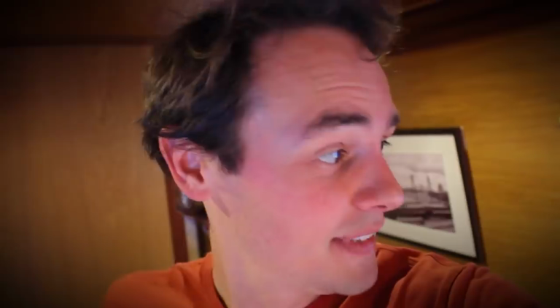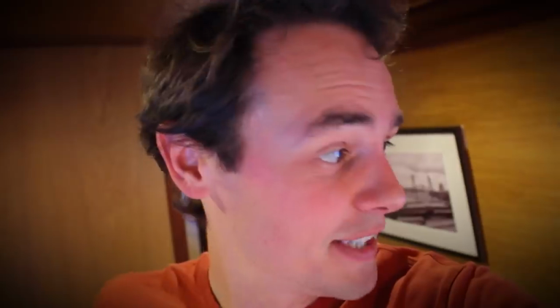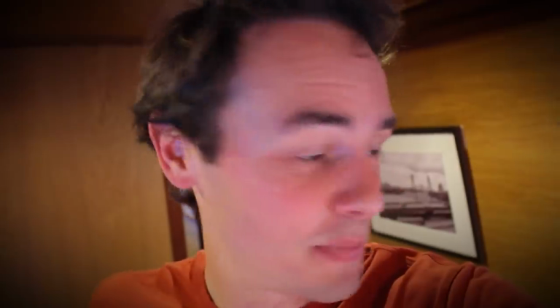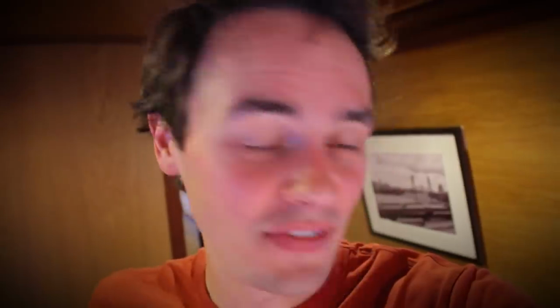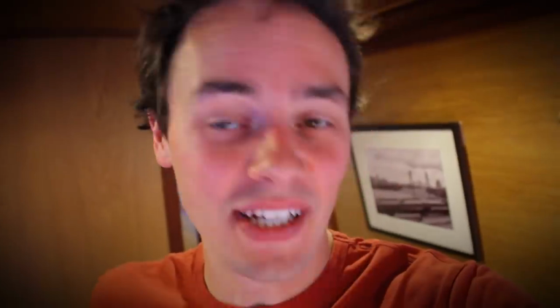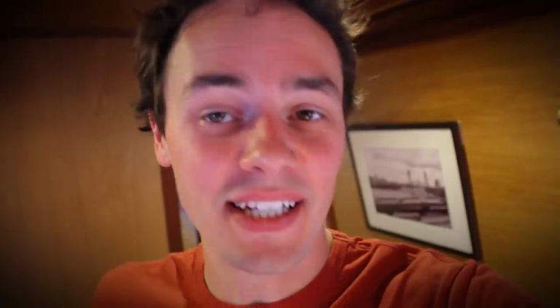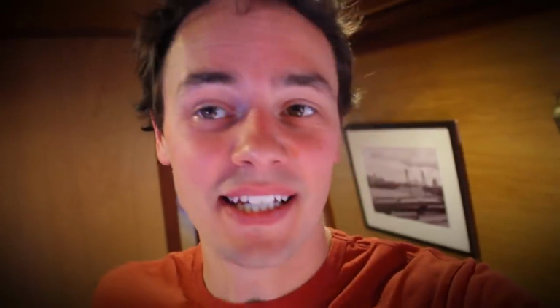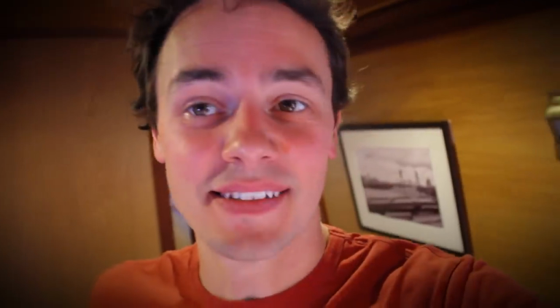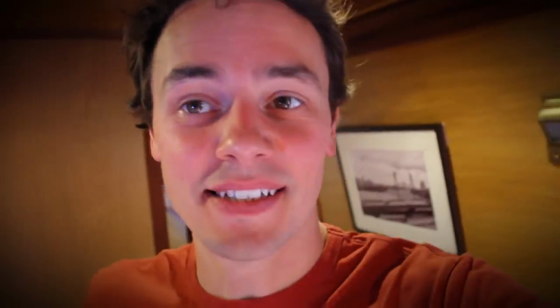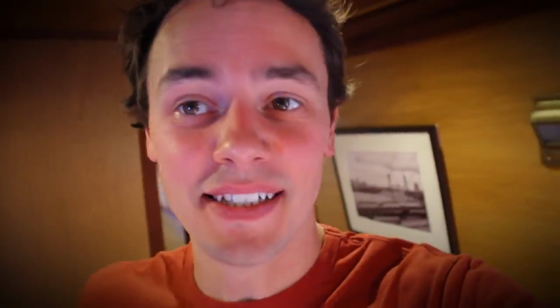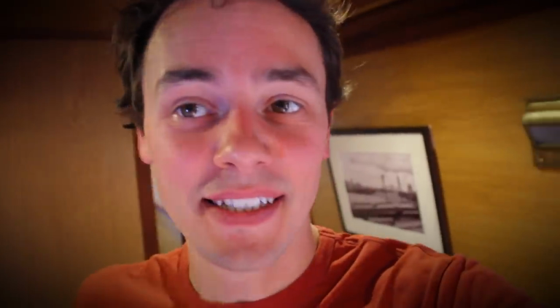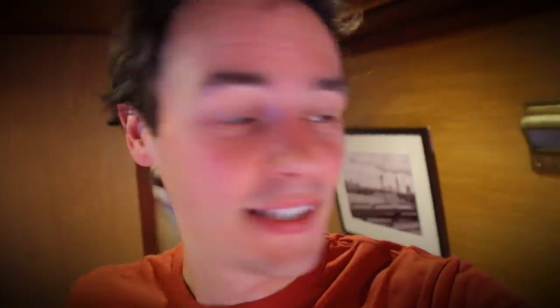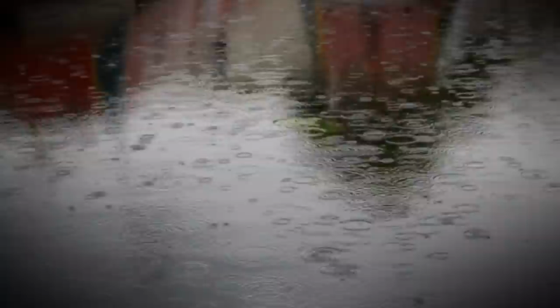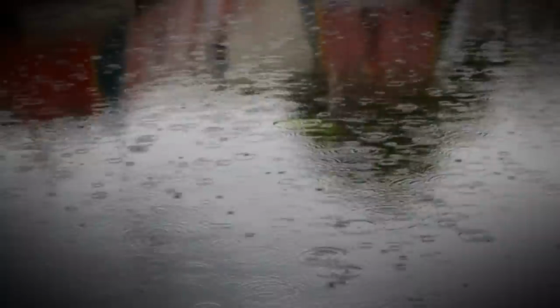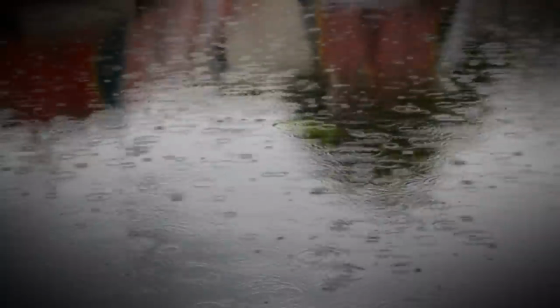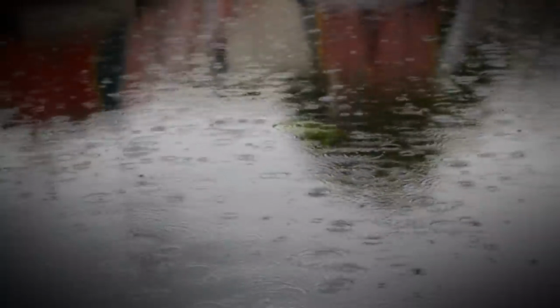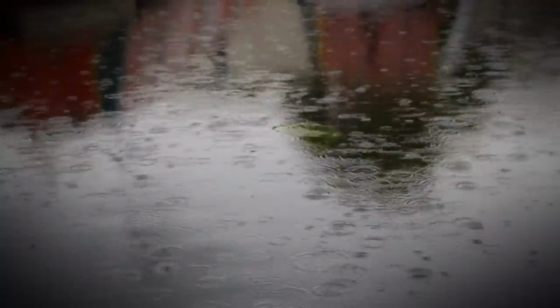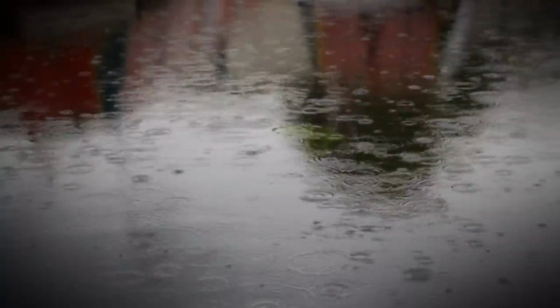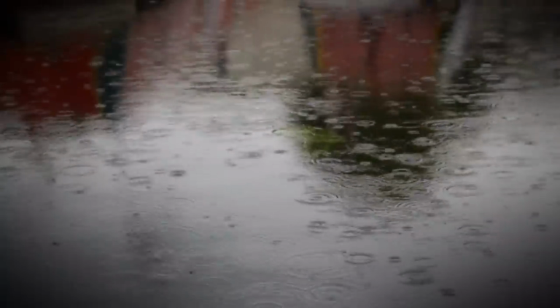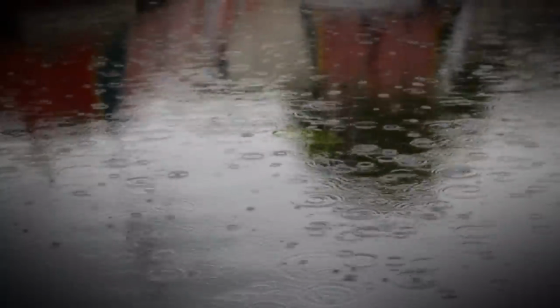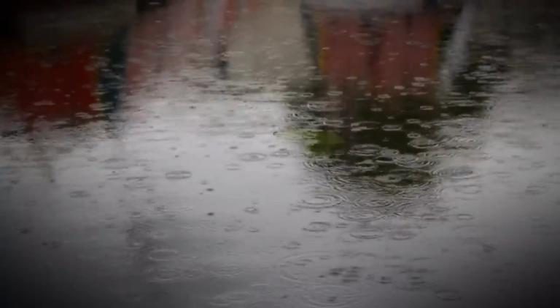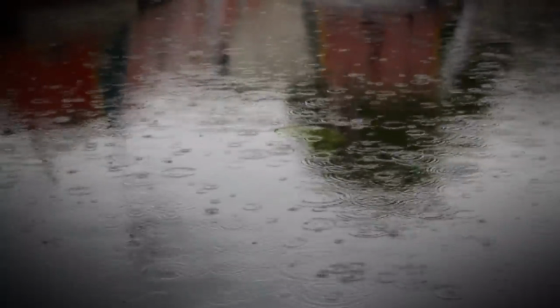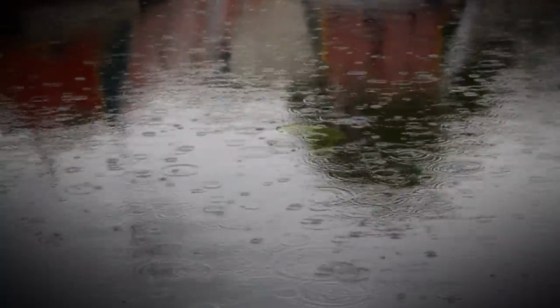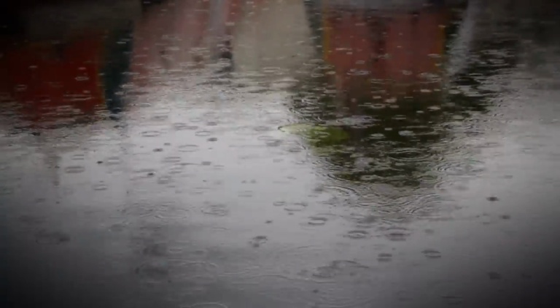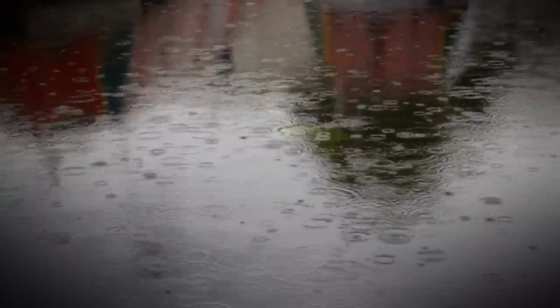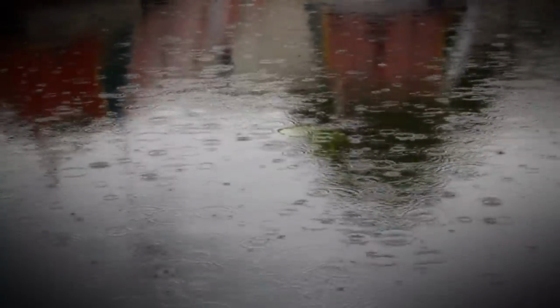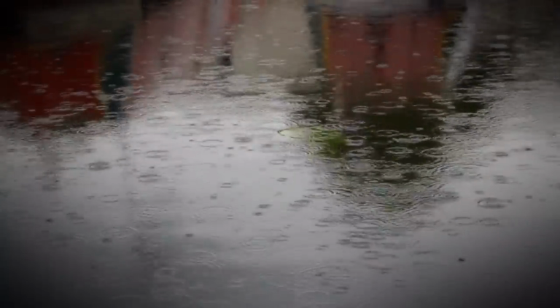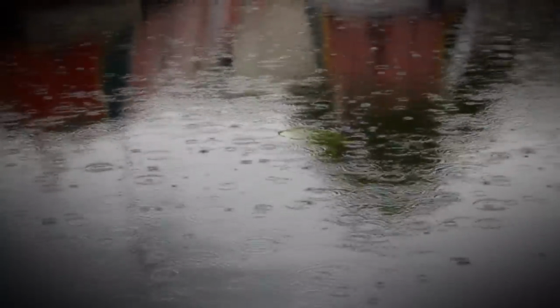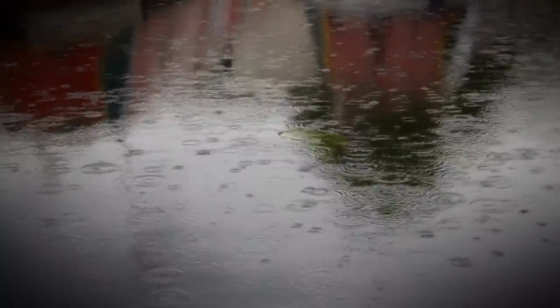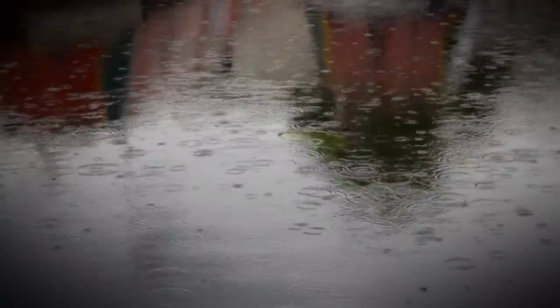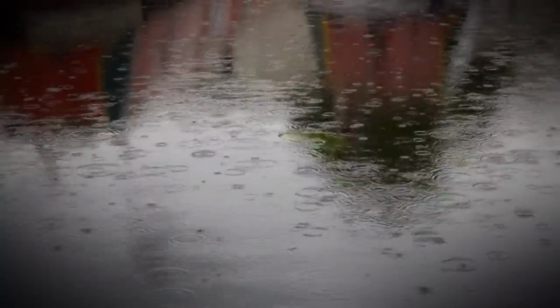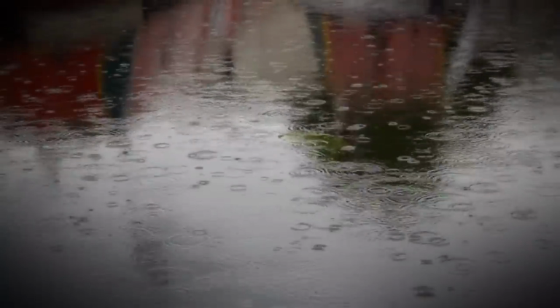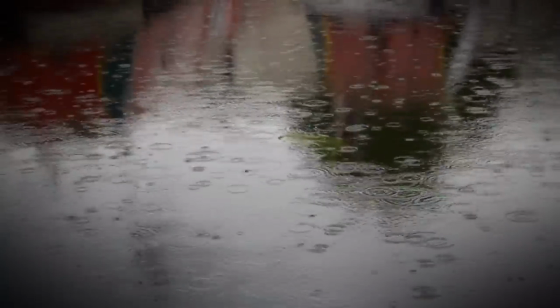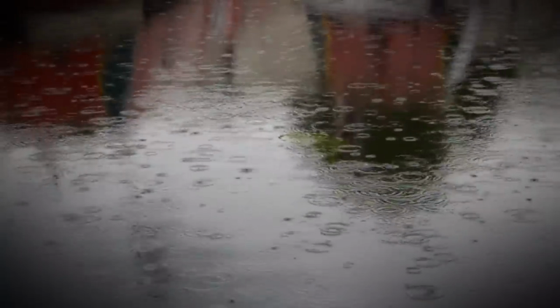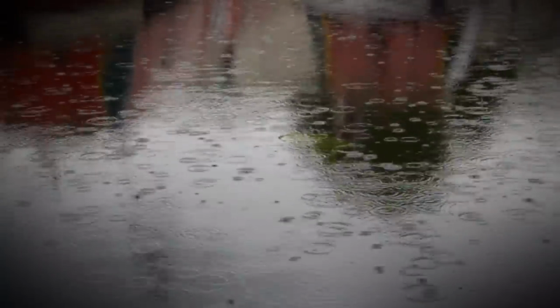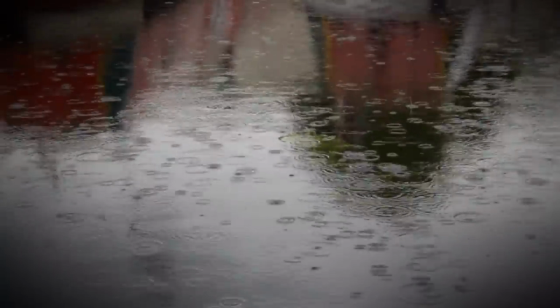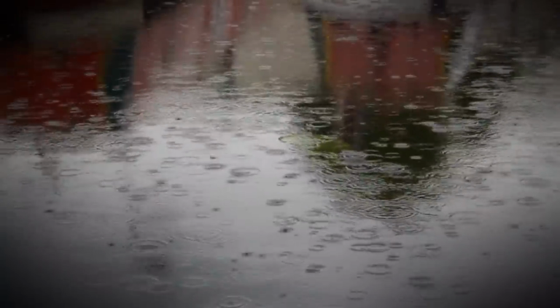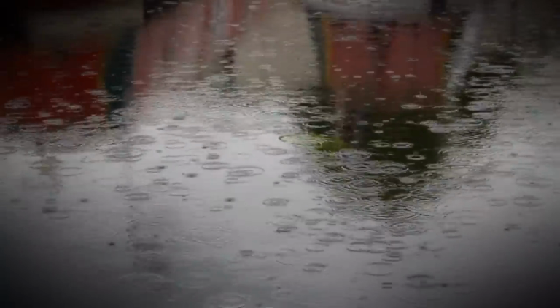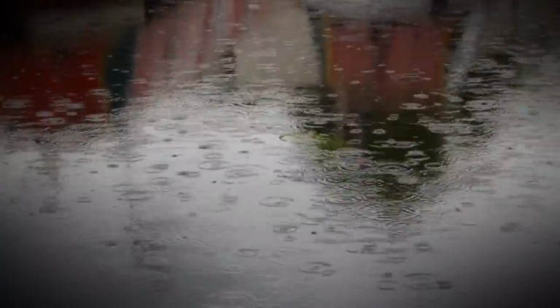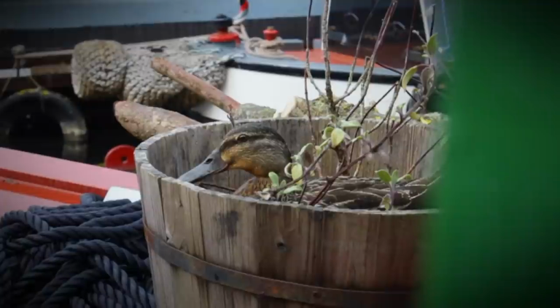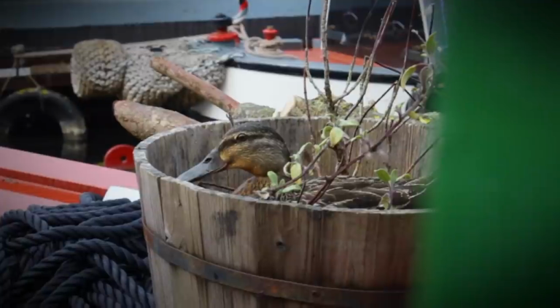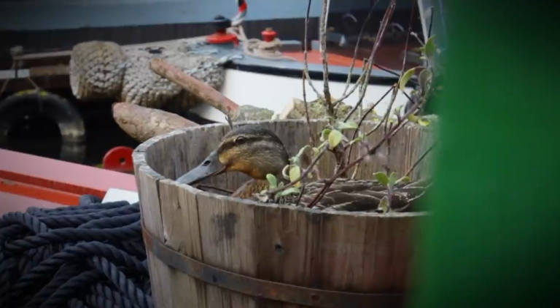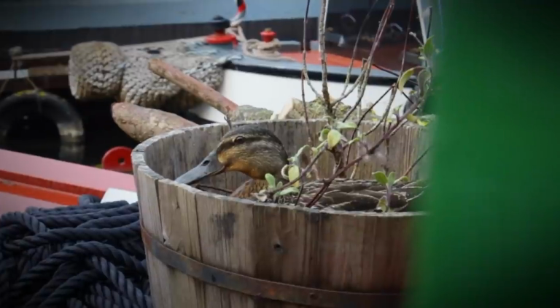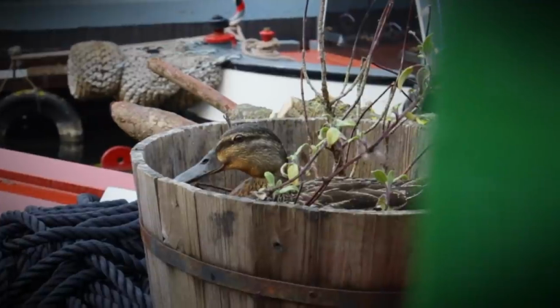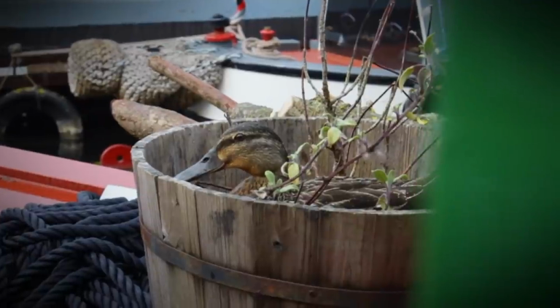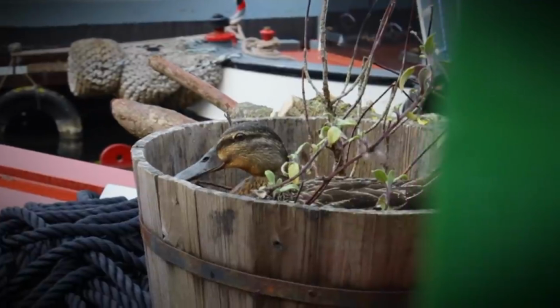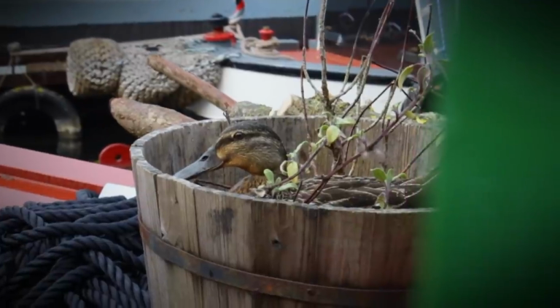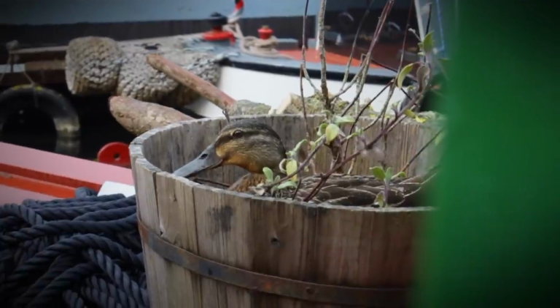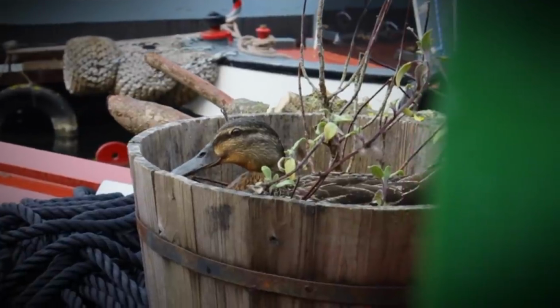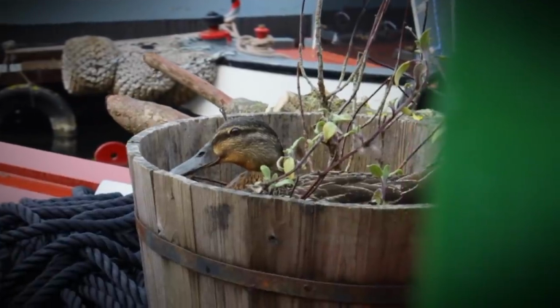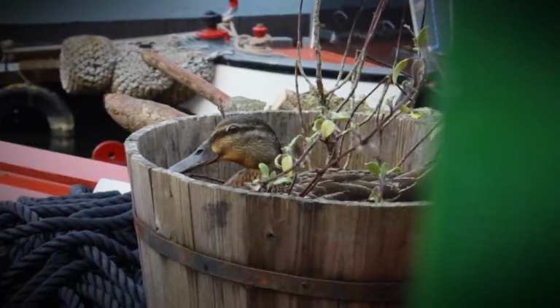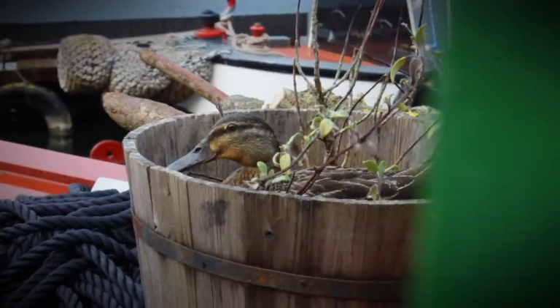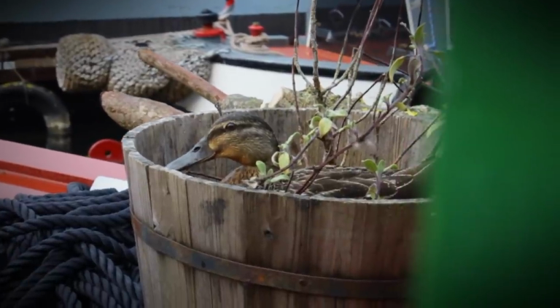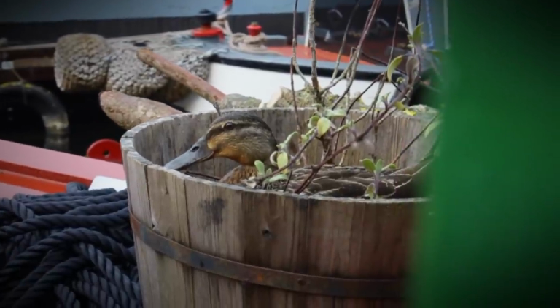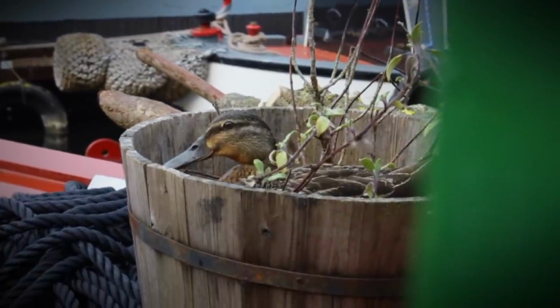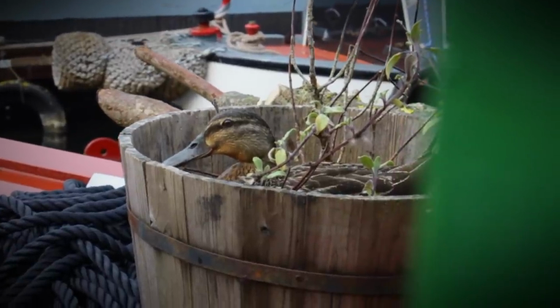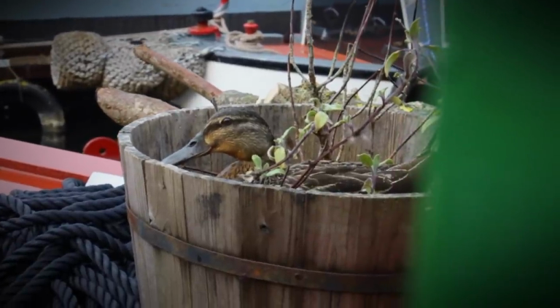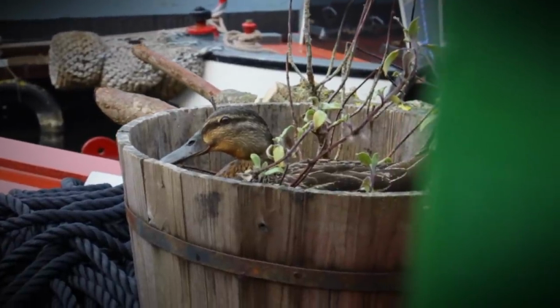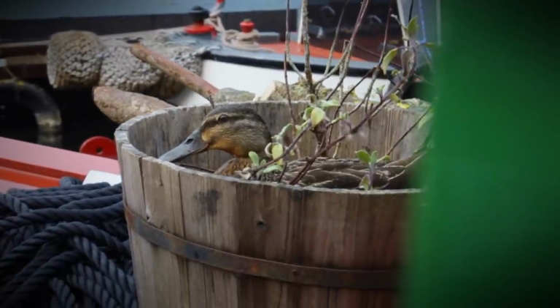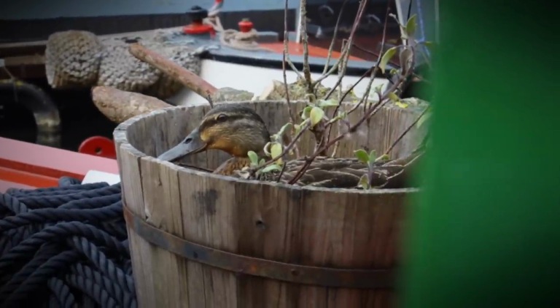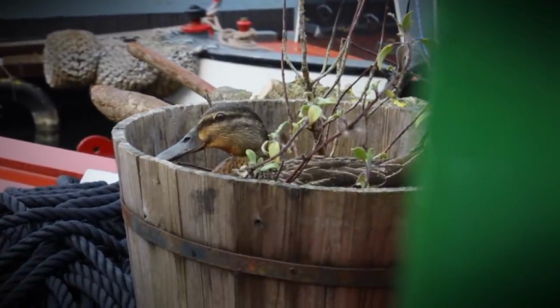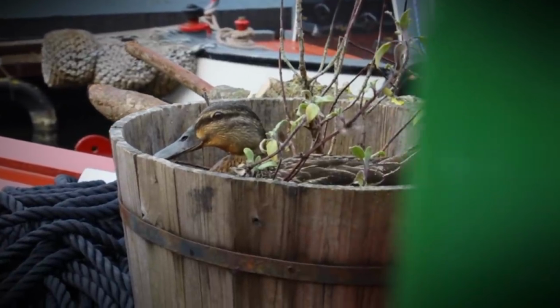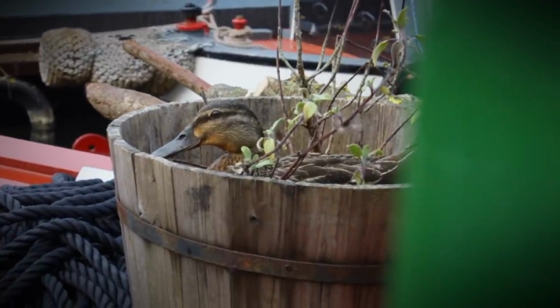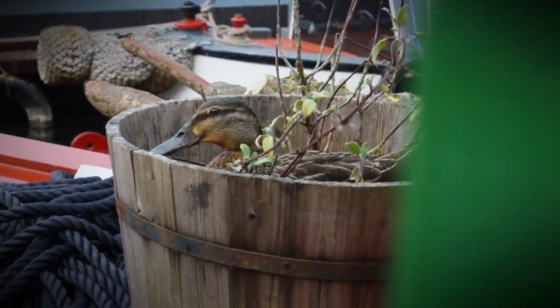It's been rainy outside, so we thought we'd show you a little boat tour. Water off a duck's back.